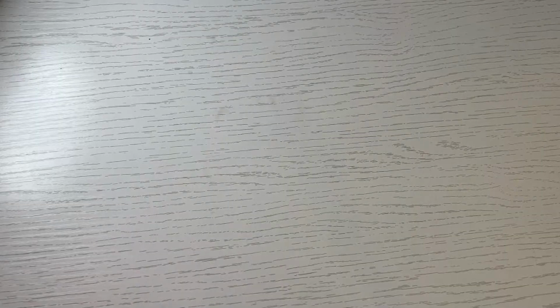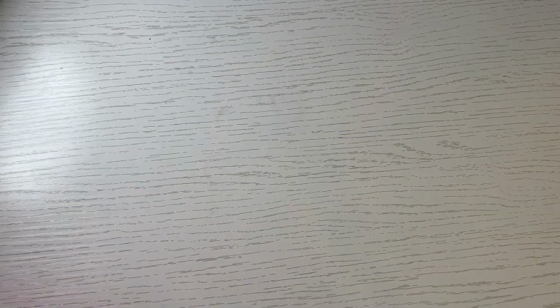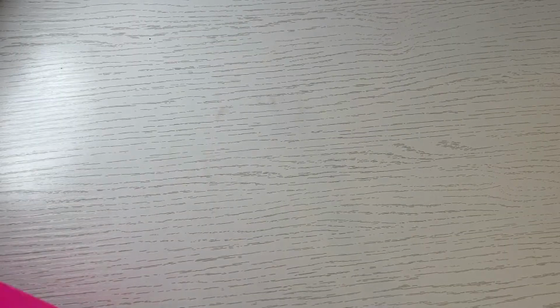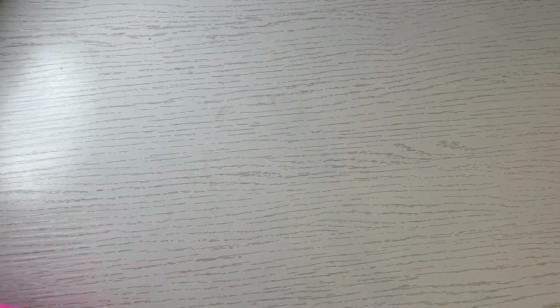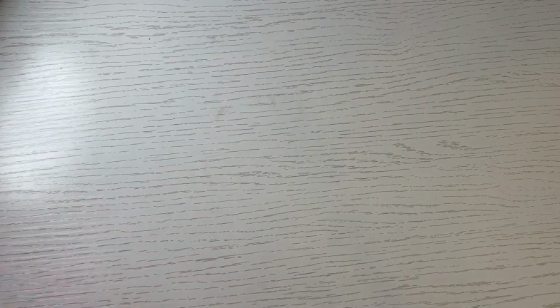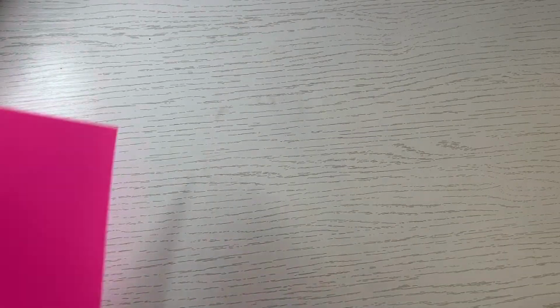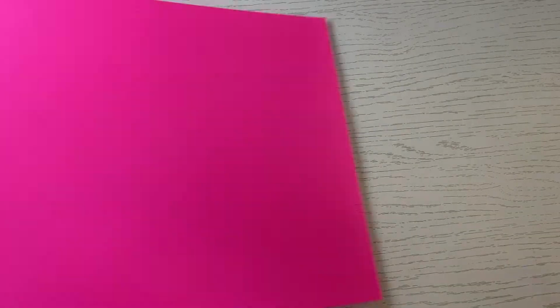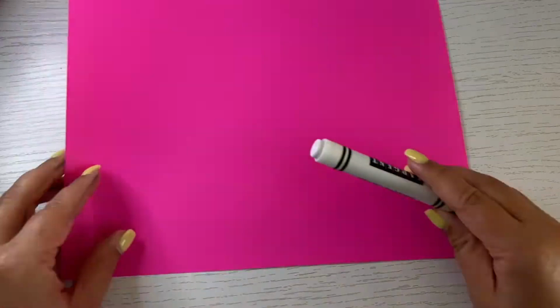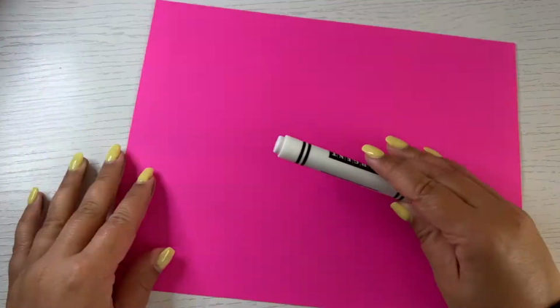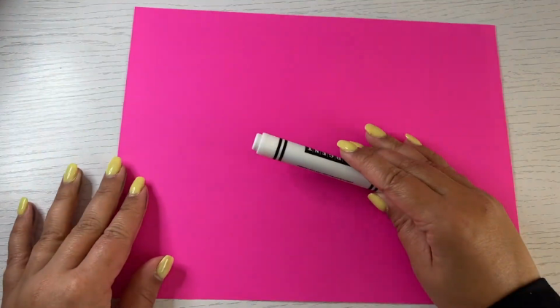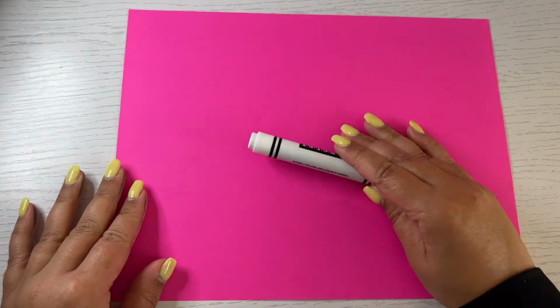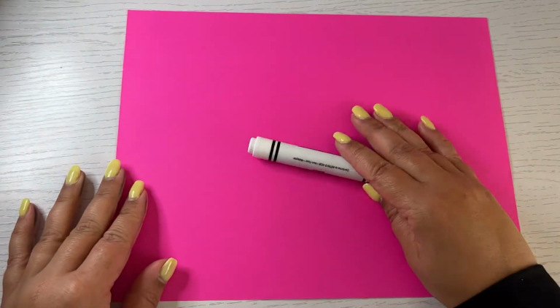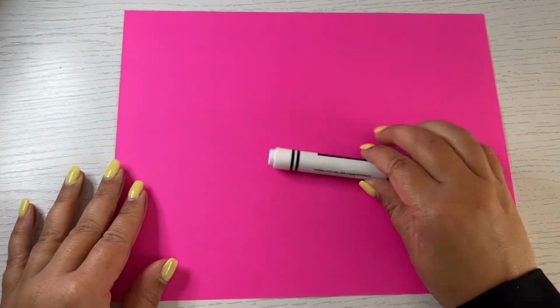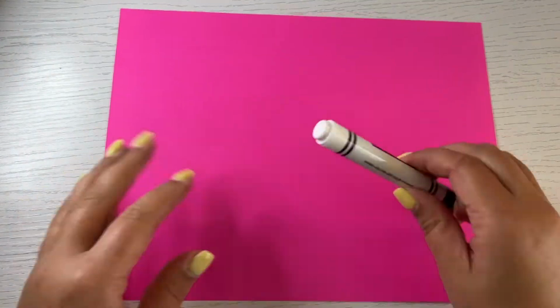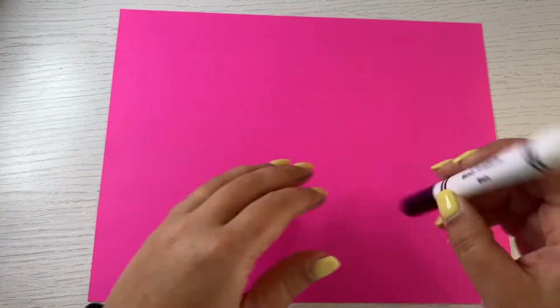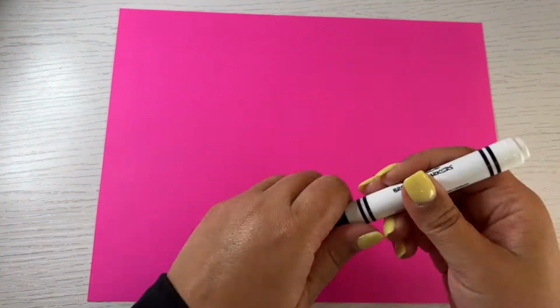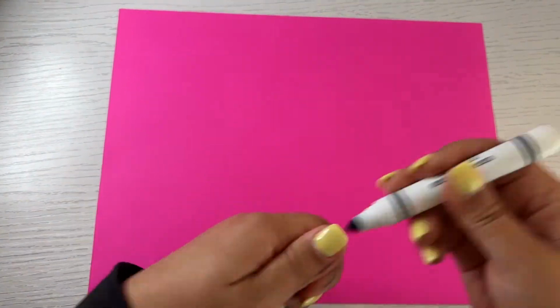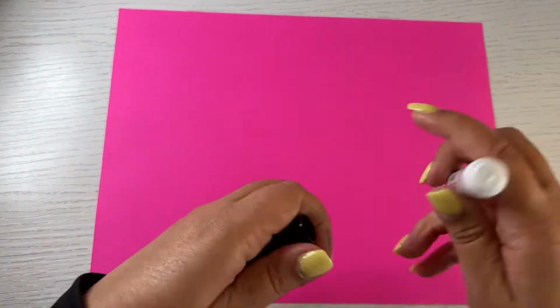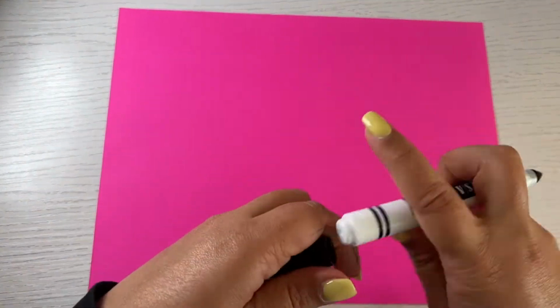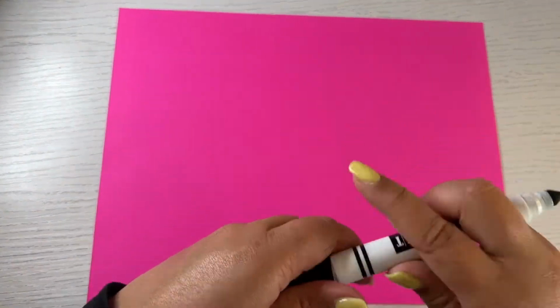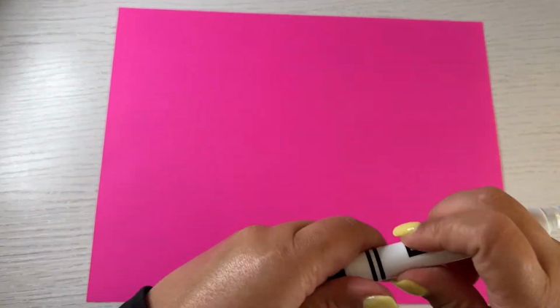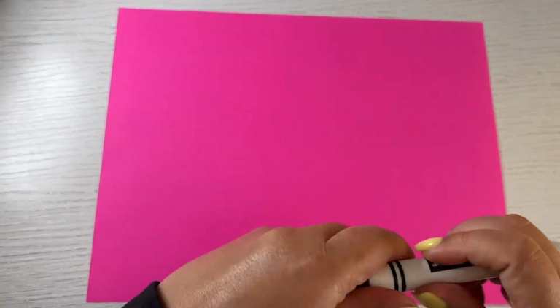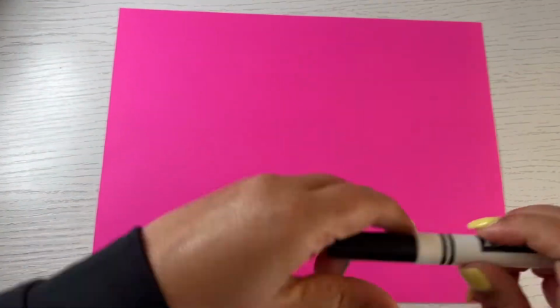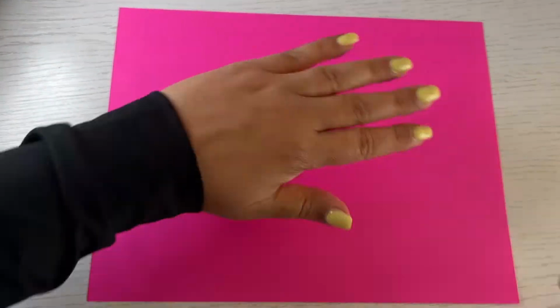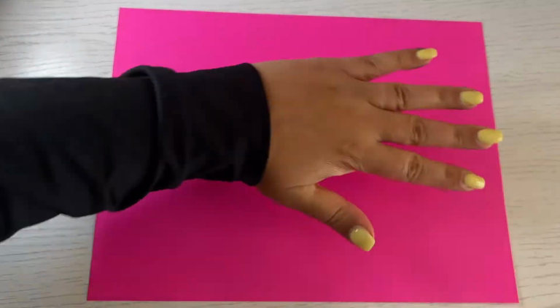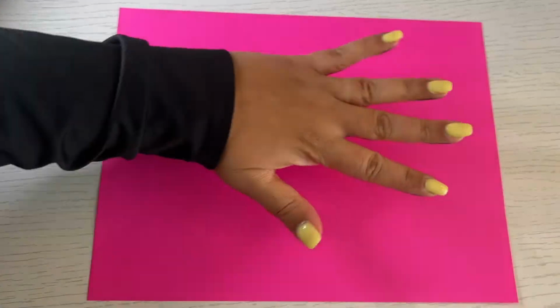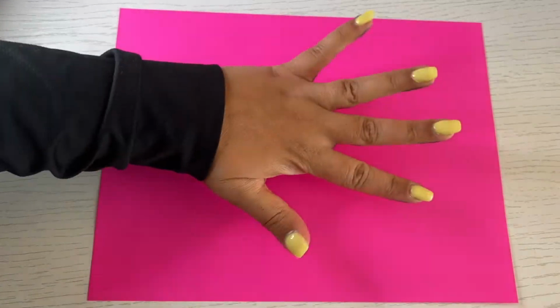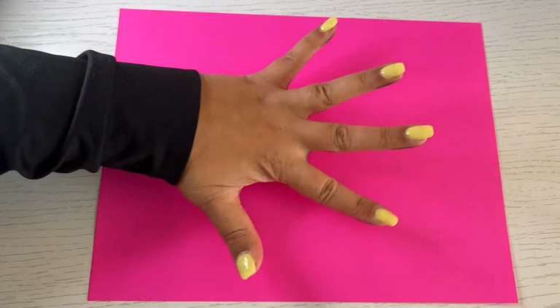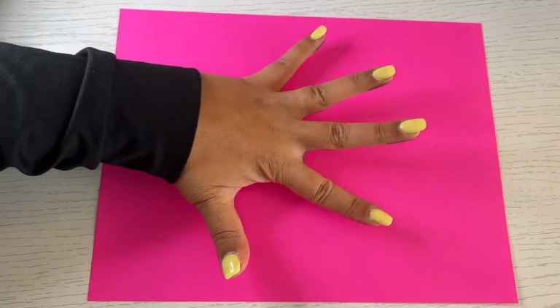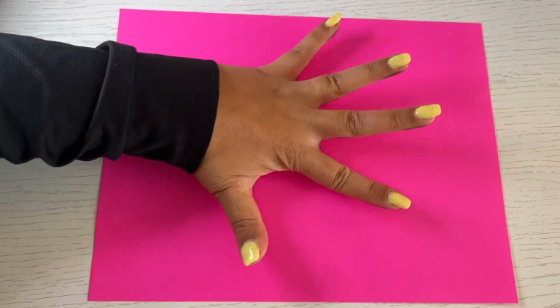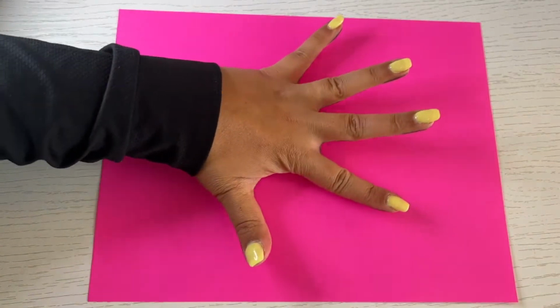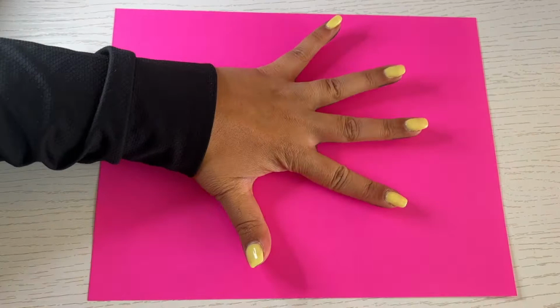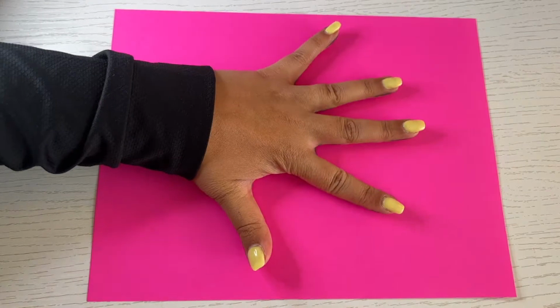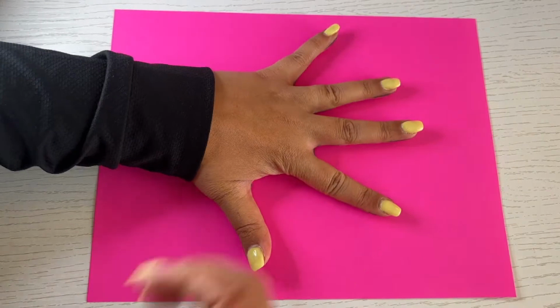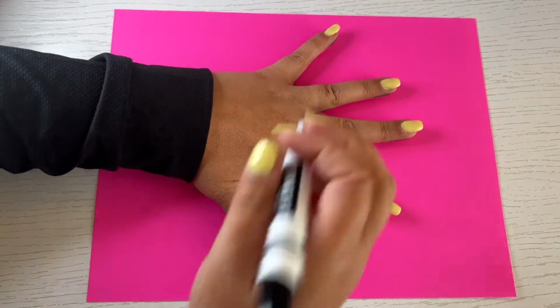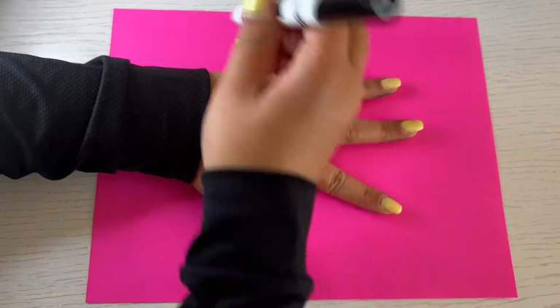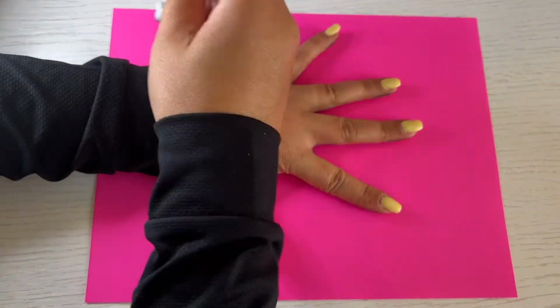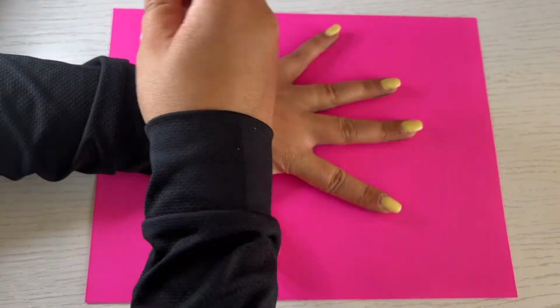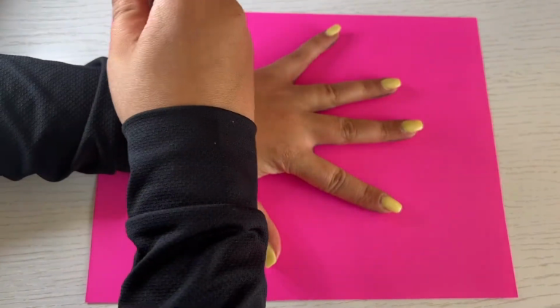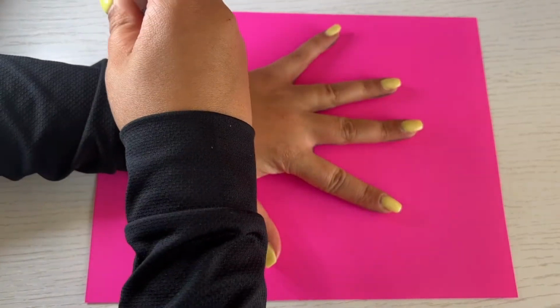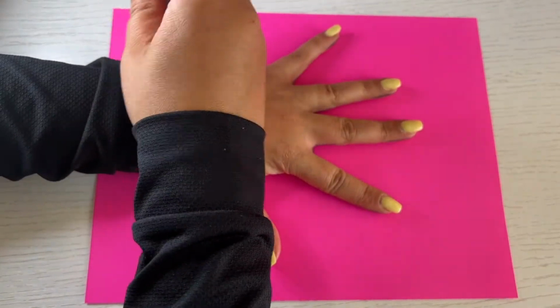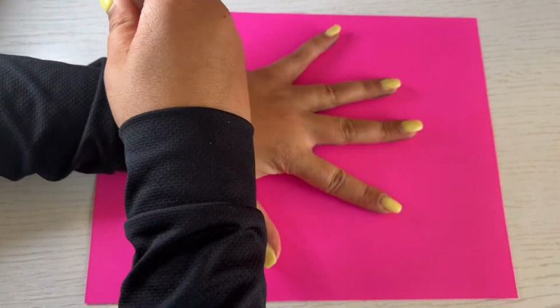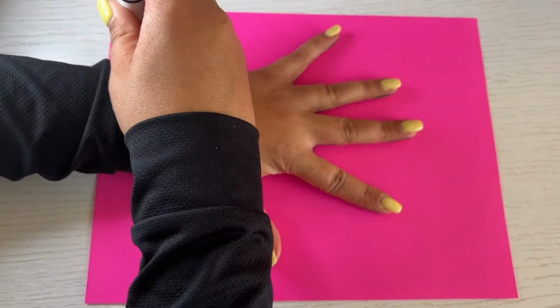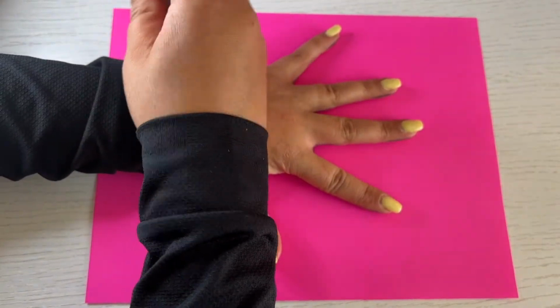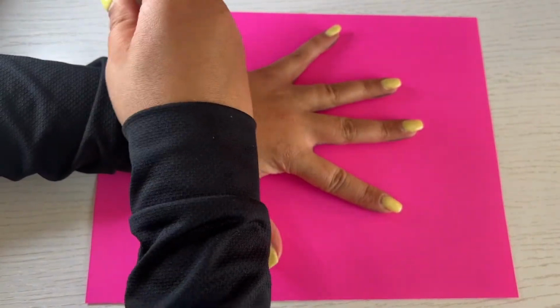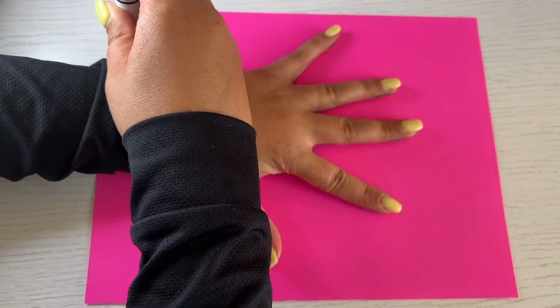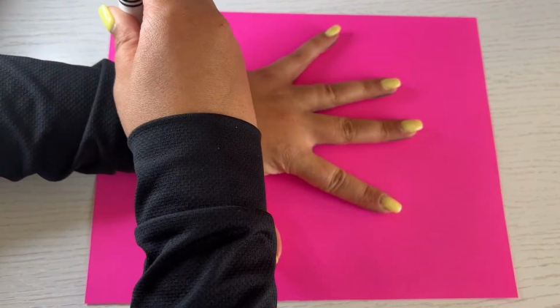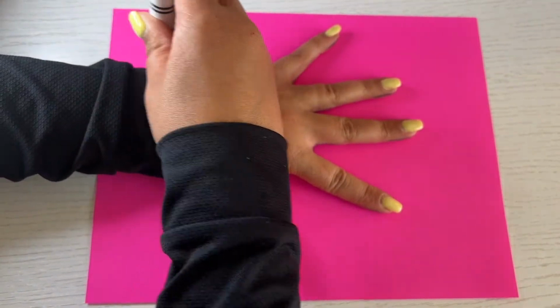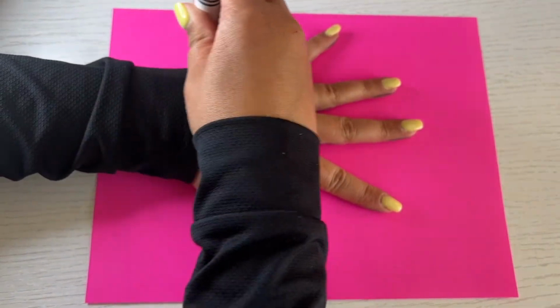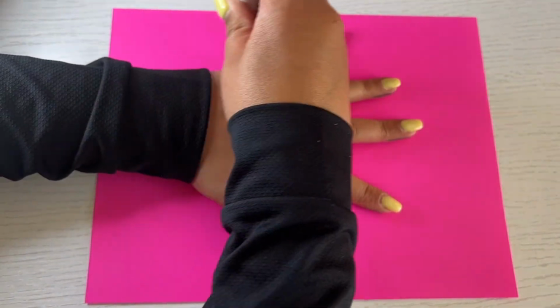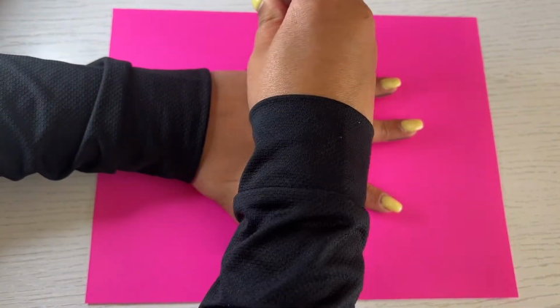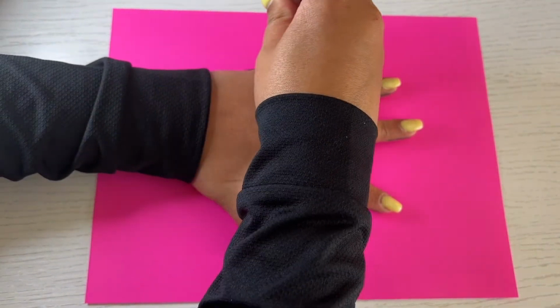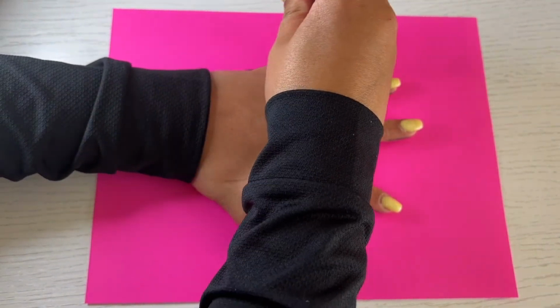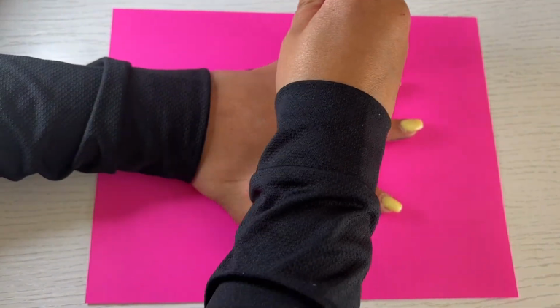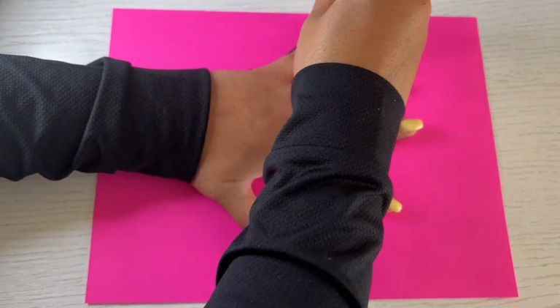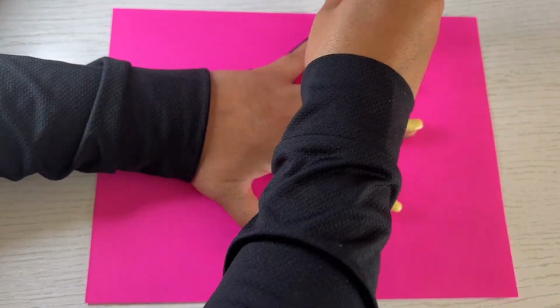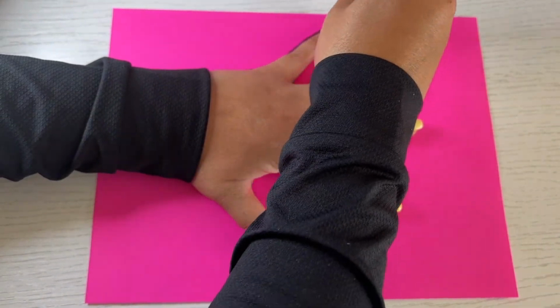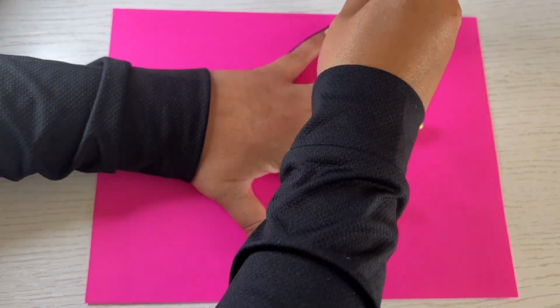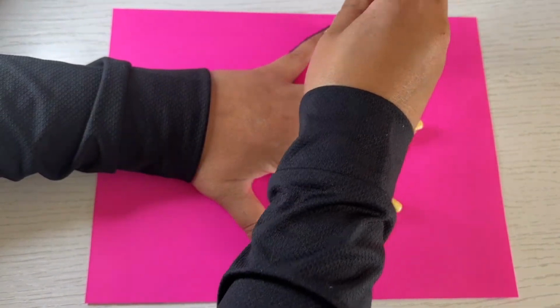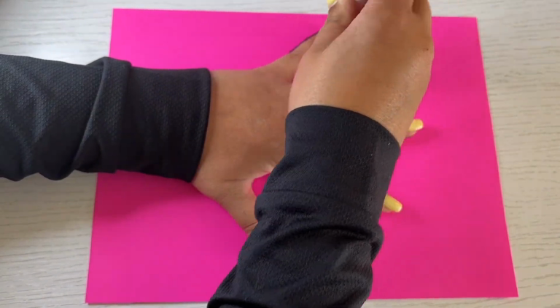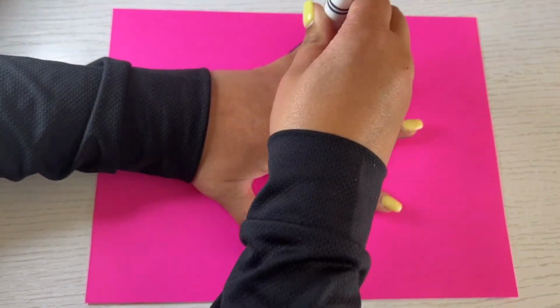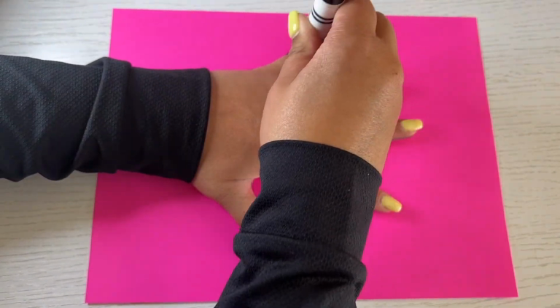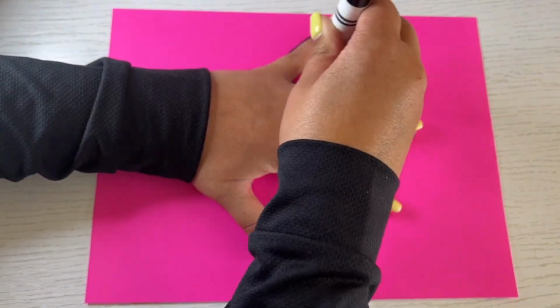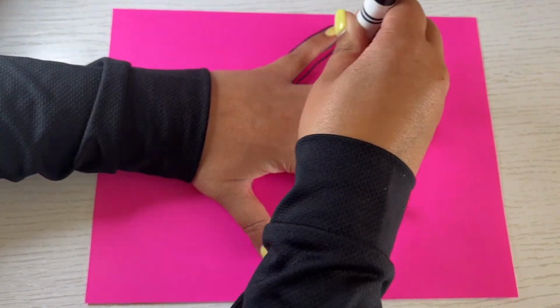Place your hand flat and open wide on a piece of paper. Trace the outline of your hand and wrist.